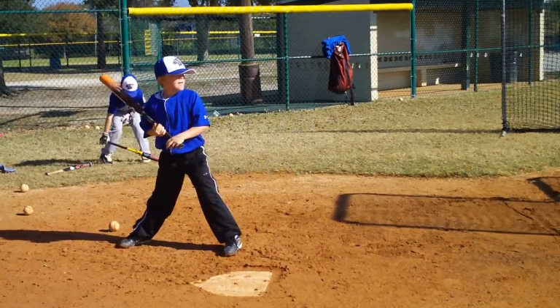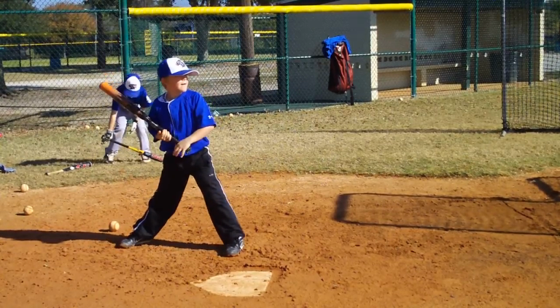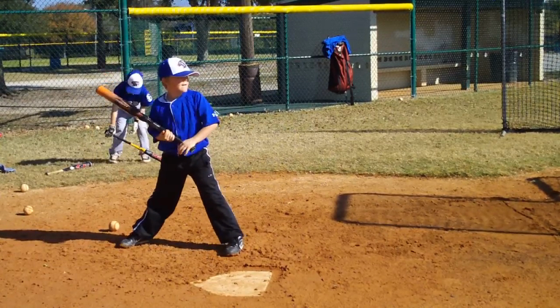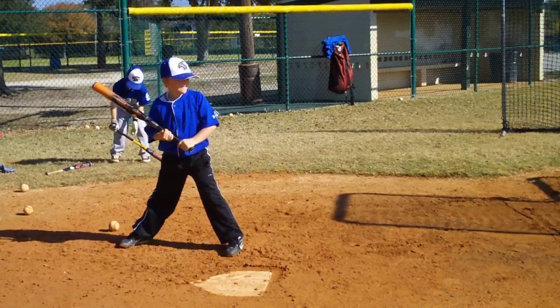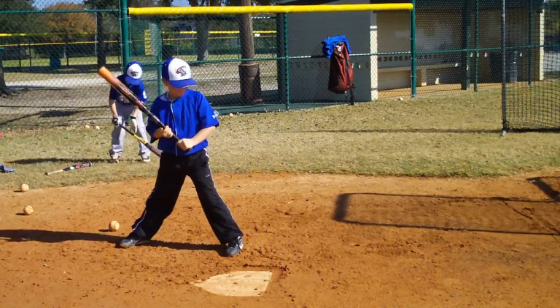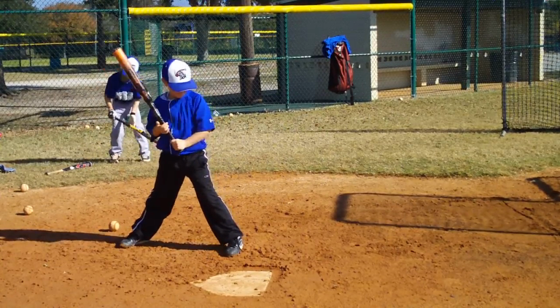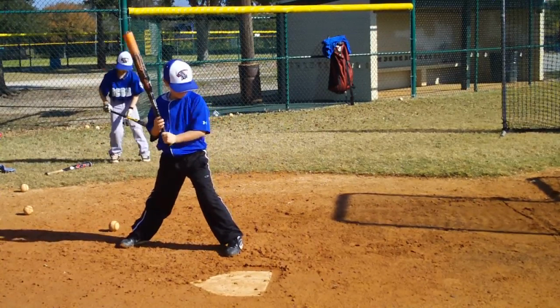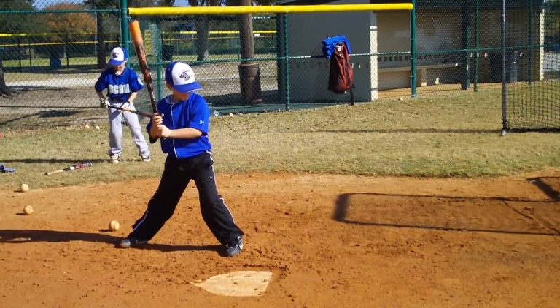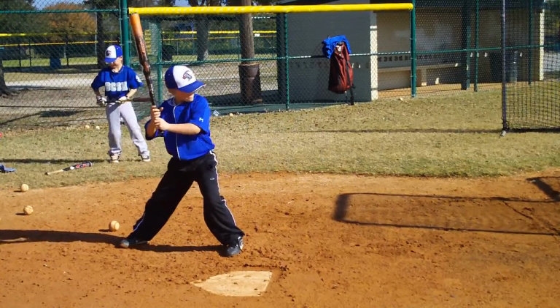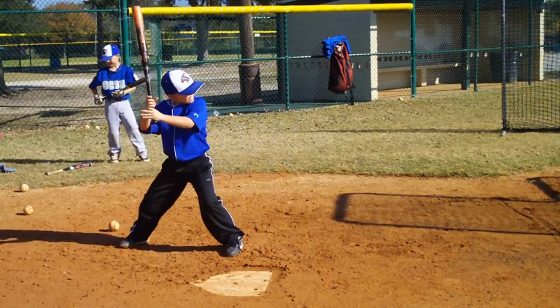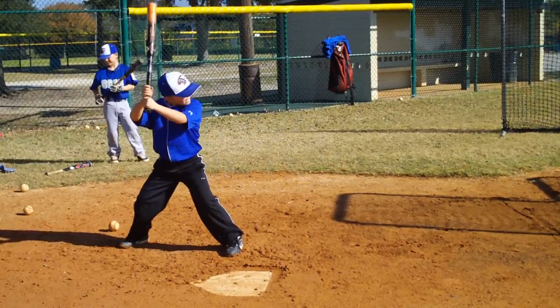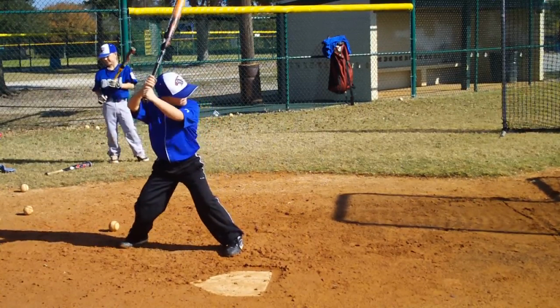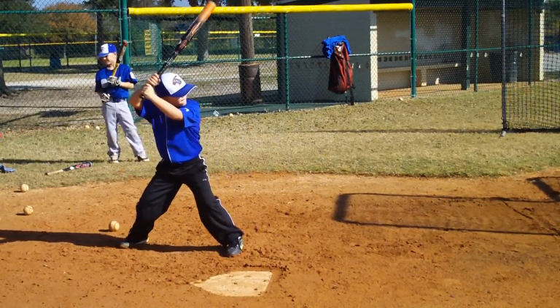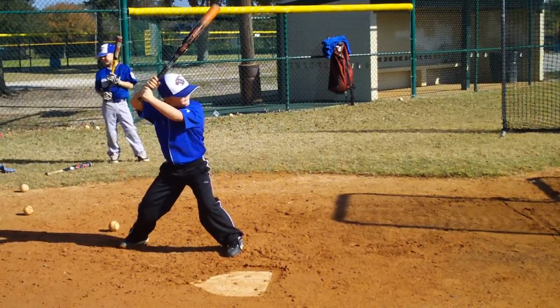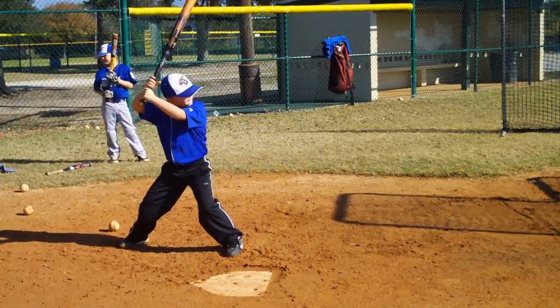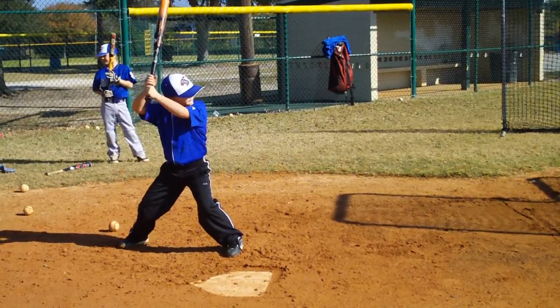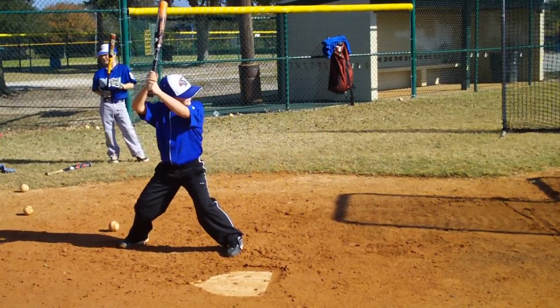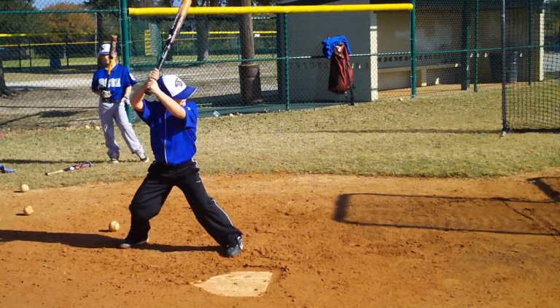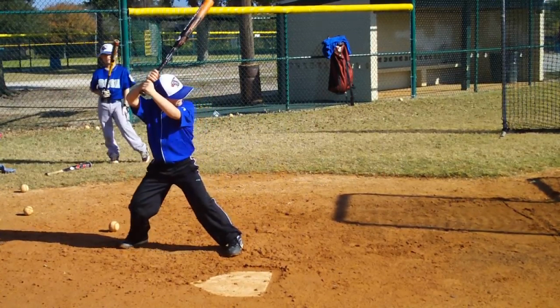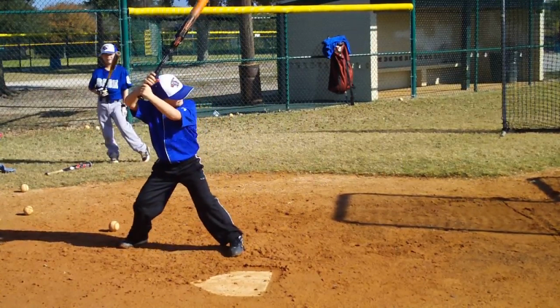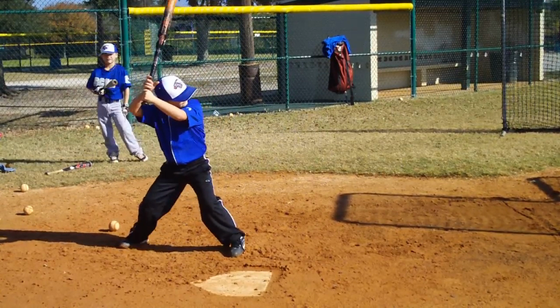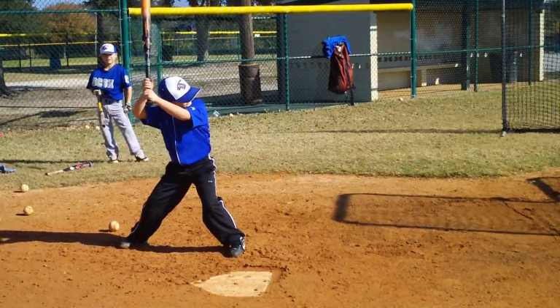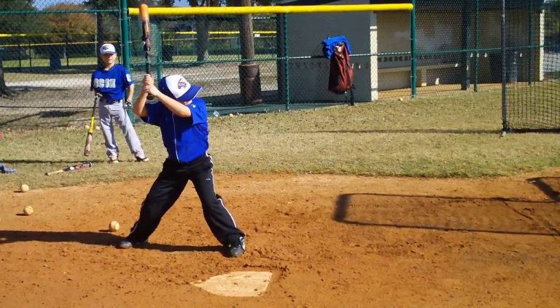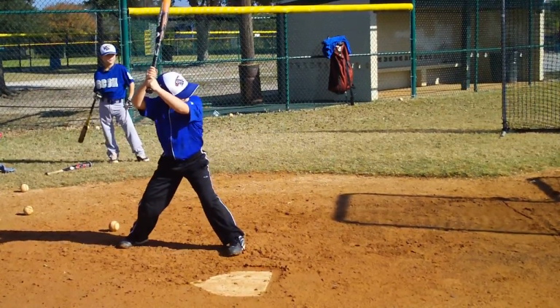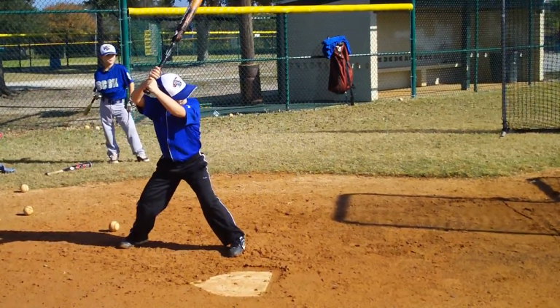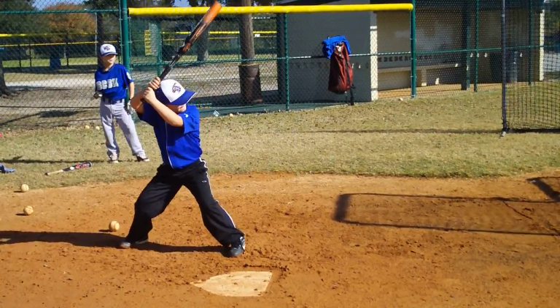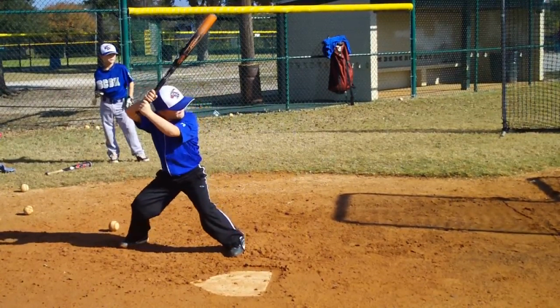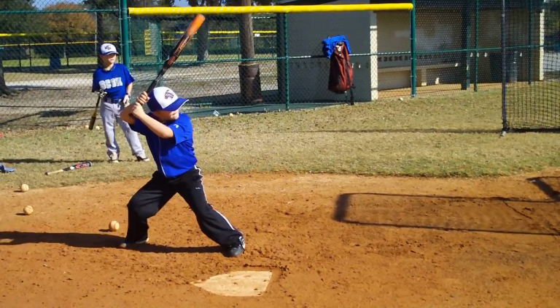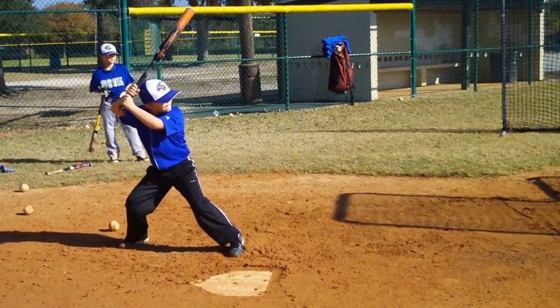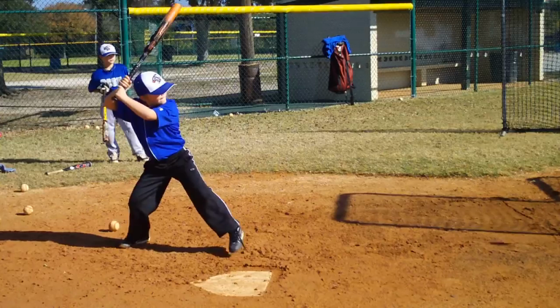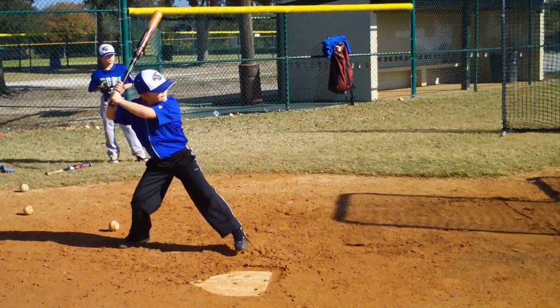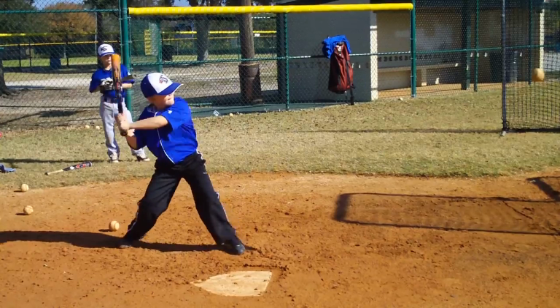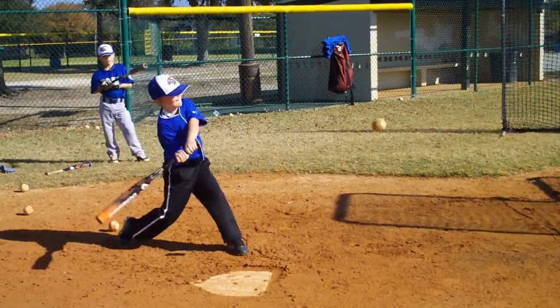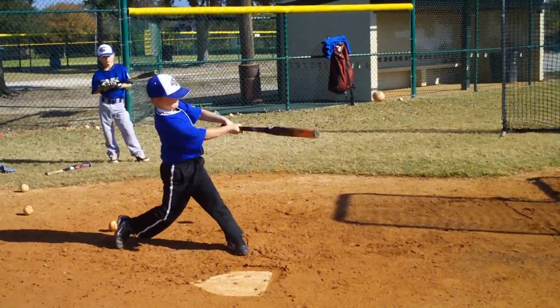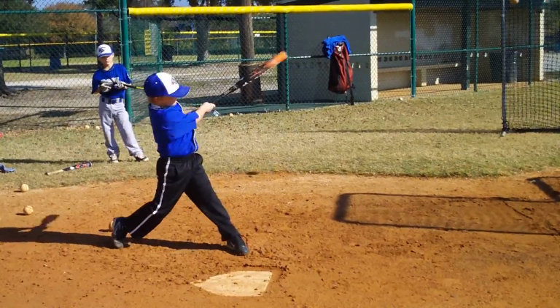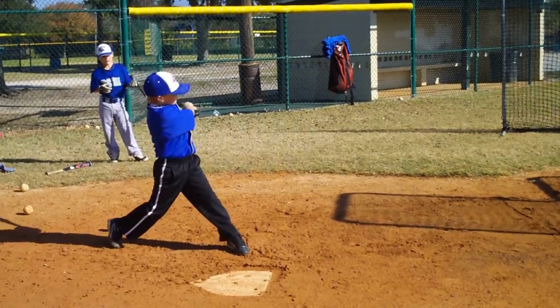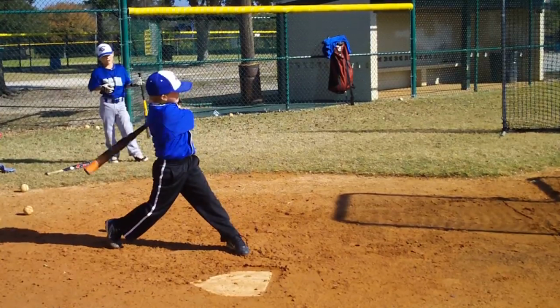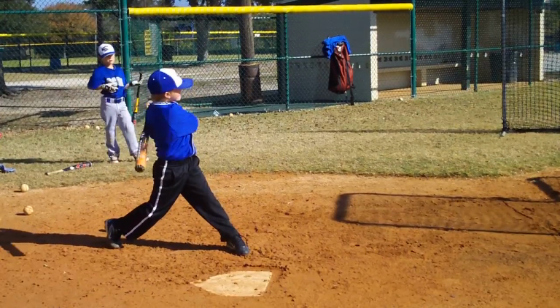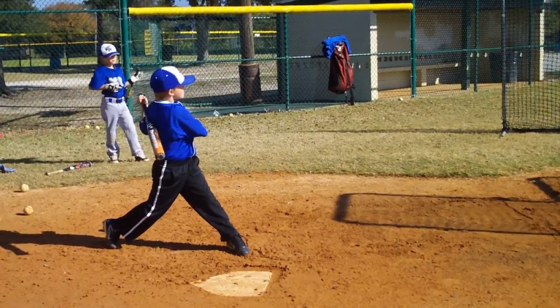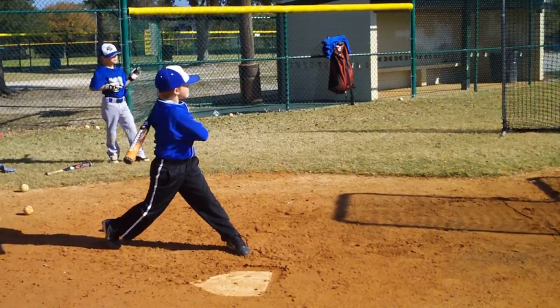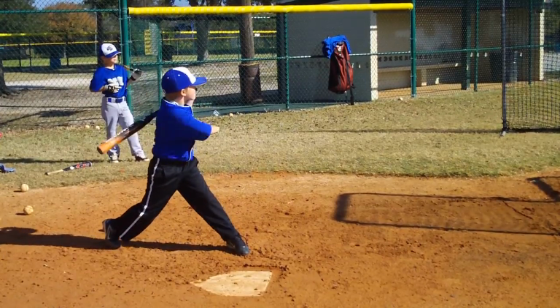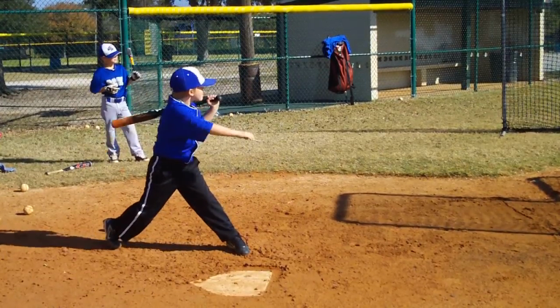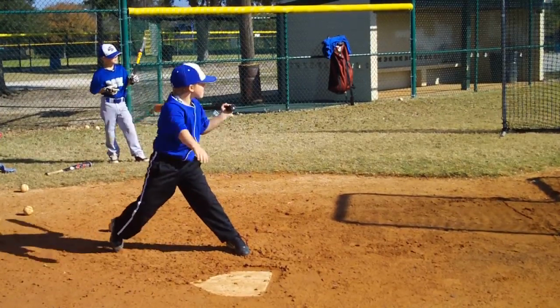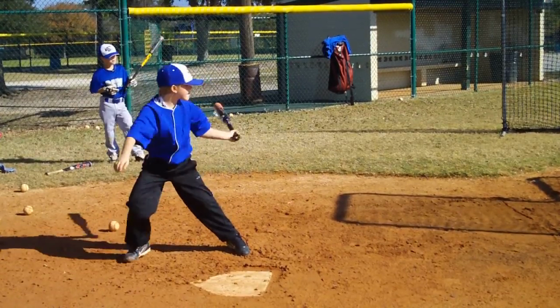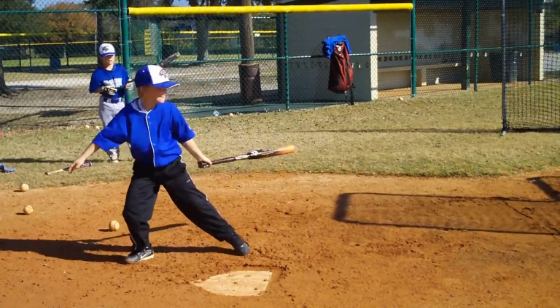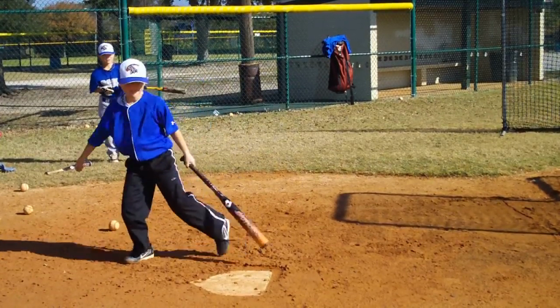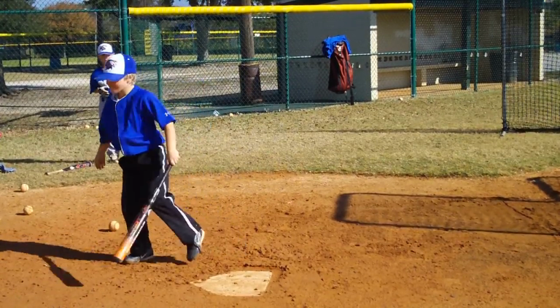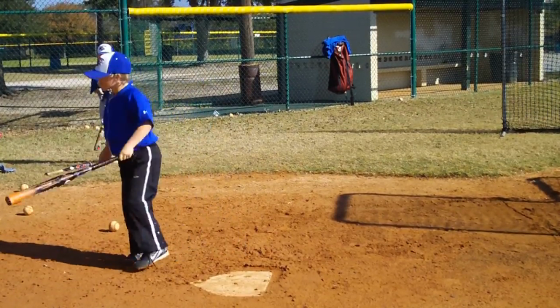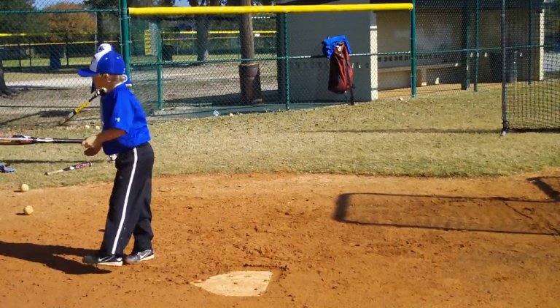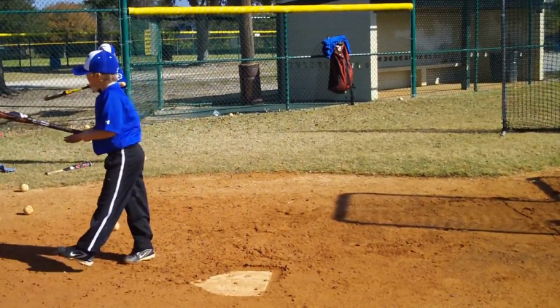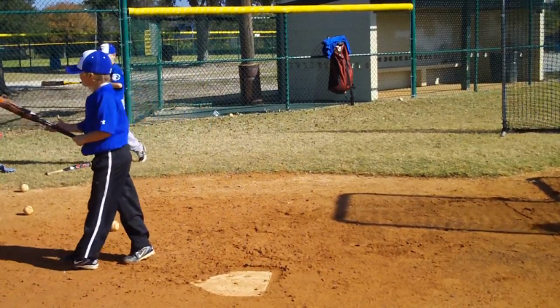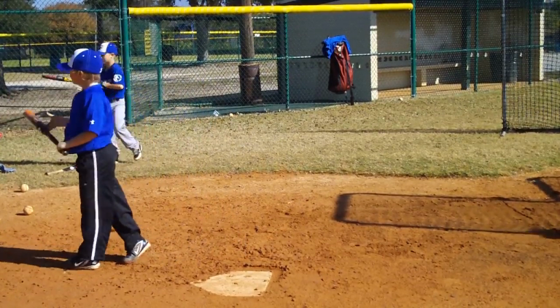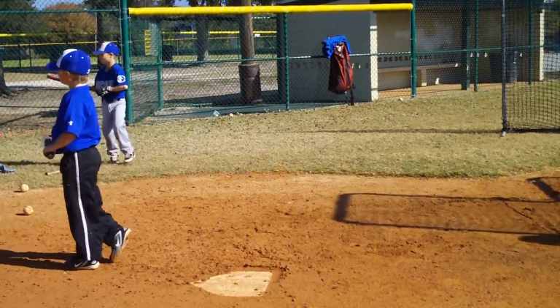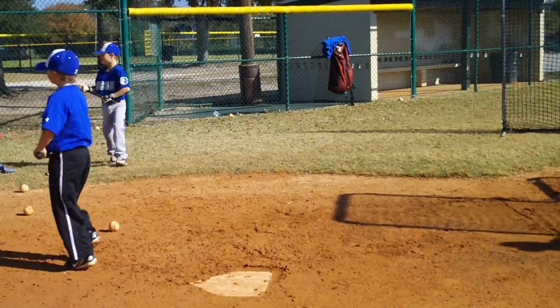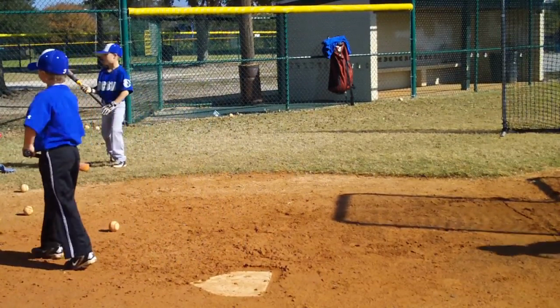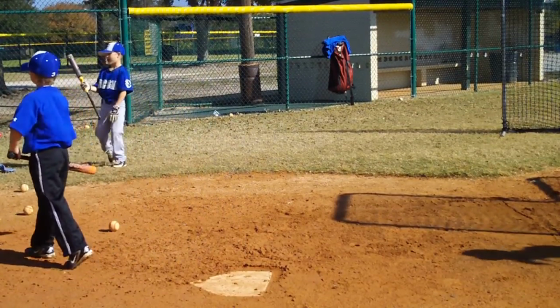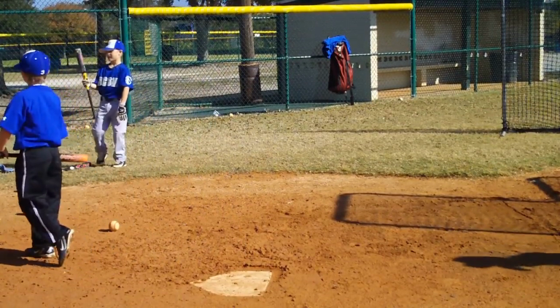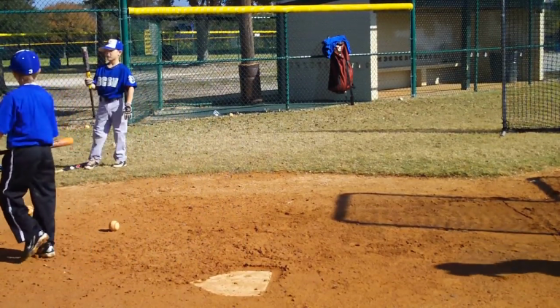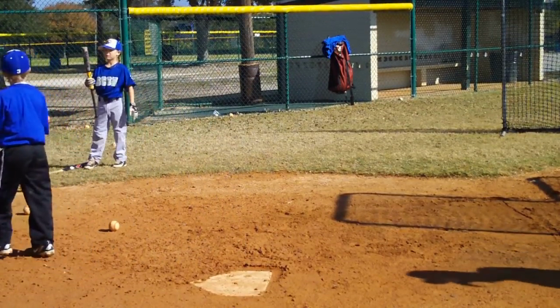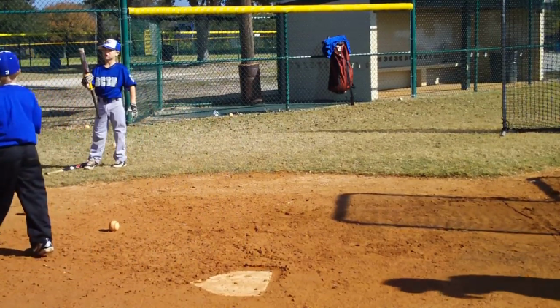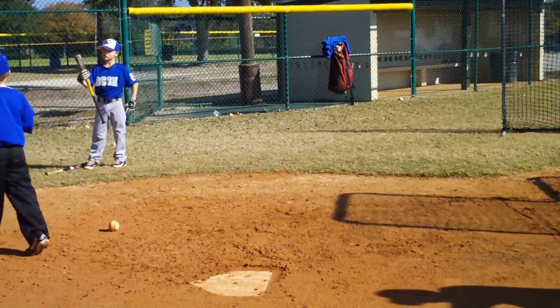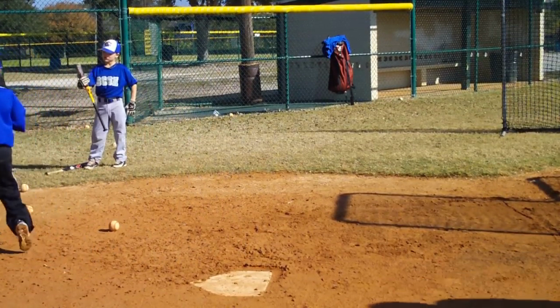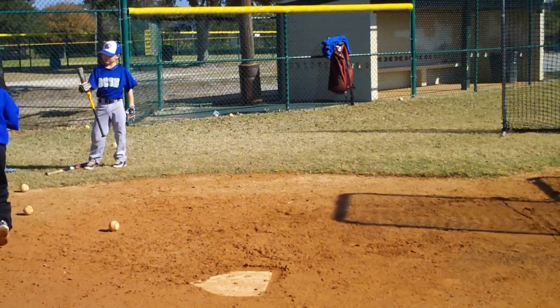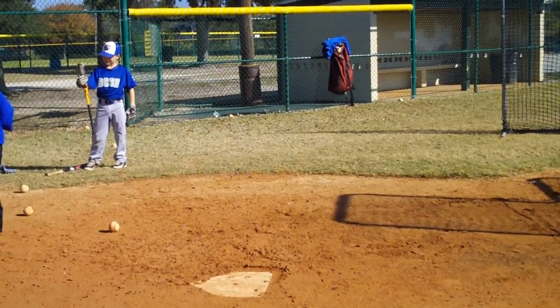Come on, get that barrel out front. Drive it this way. Atta boy. Alright, good guys. Alright, let's talk about something now.